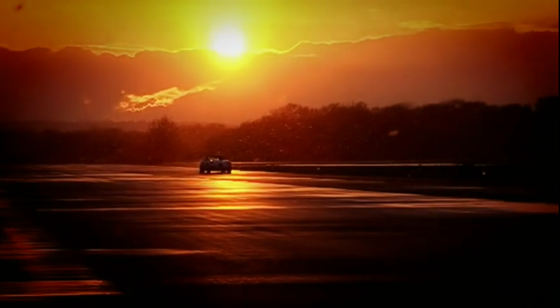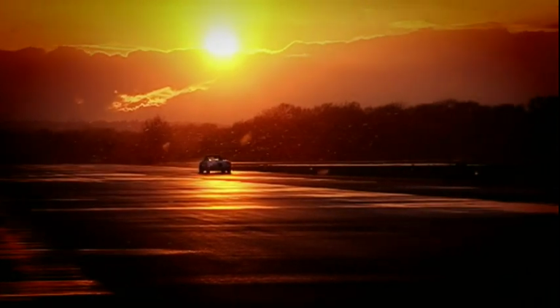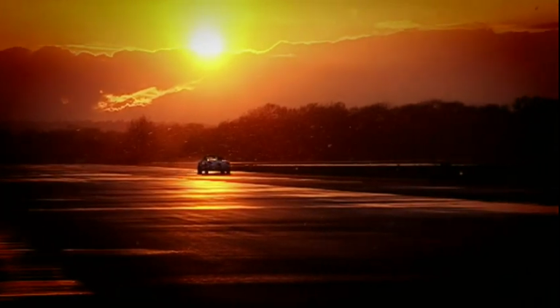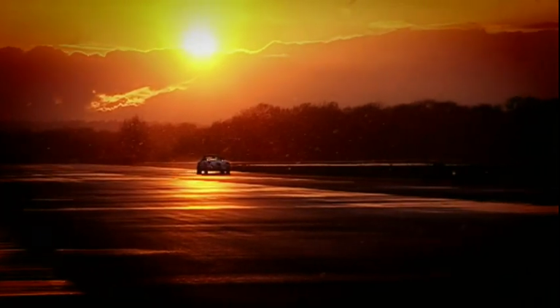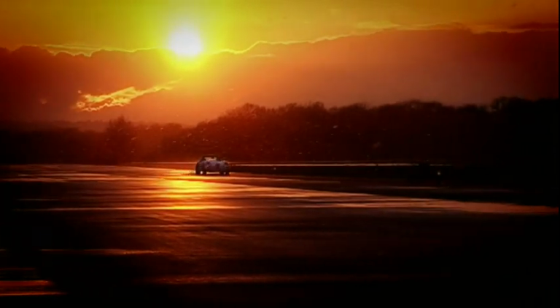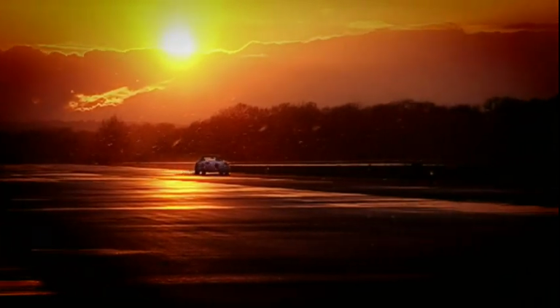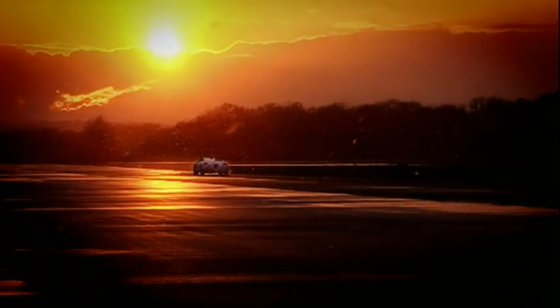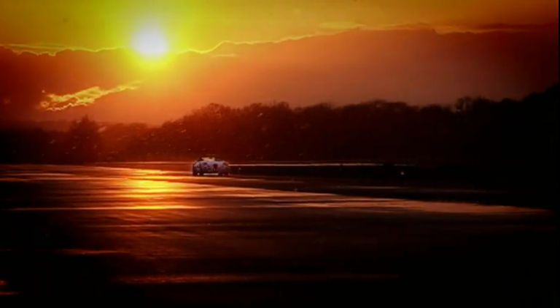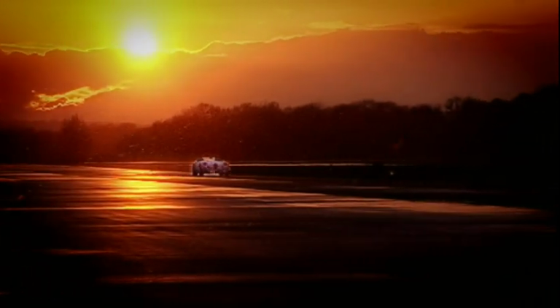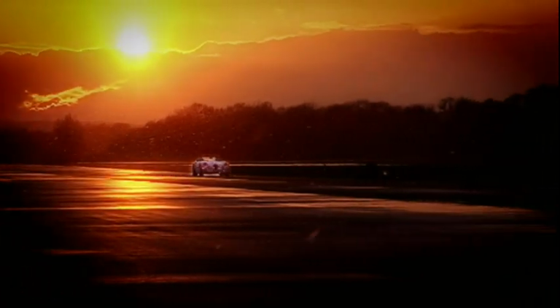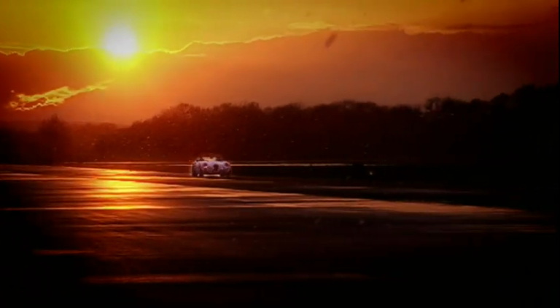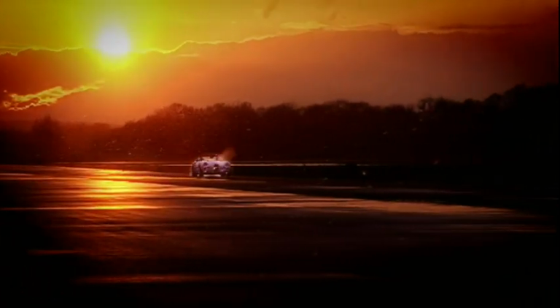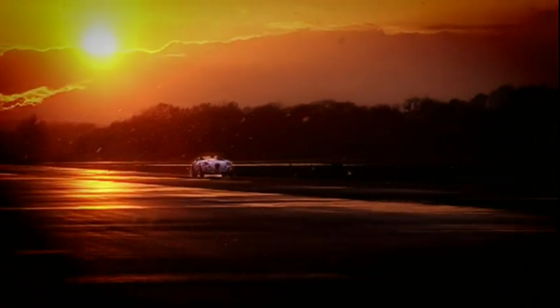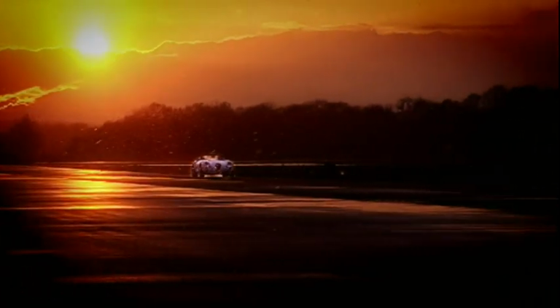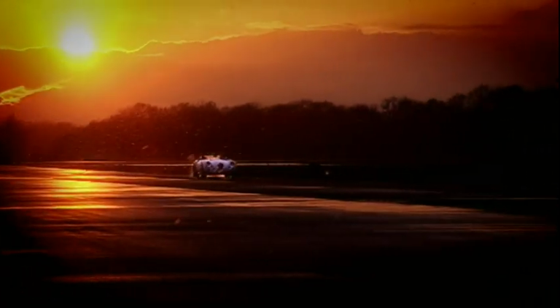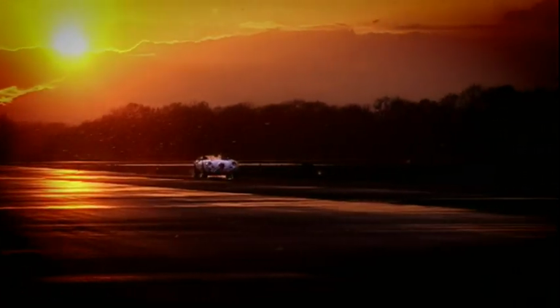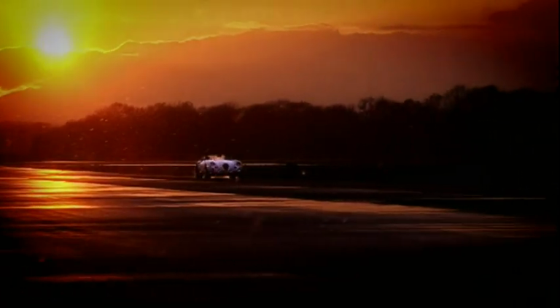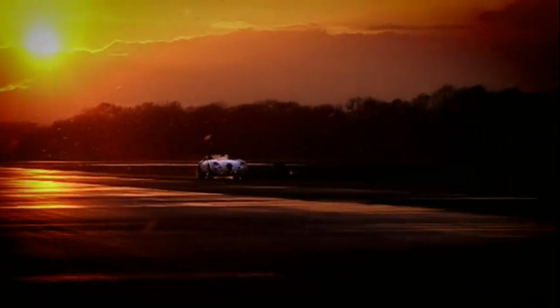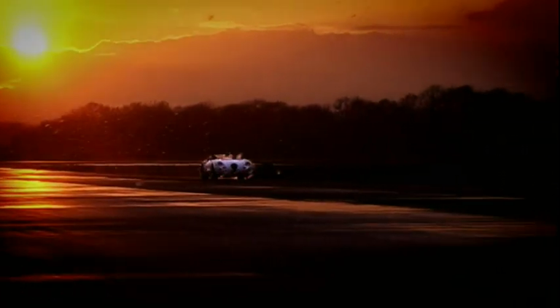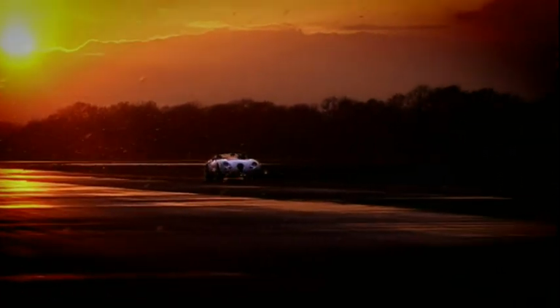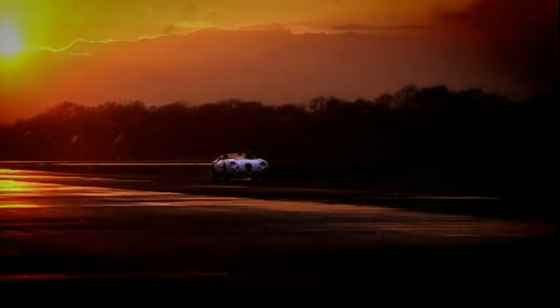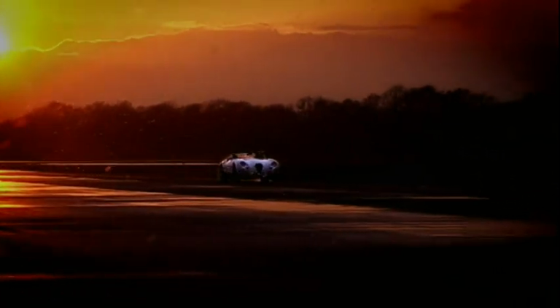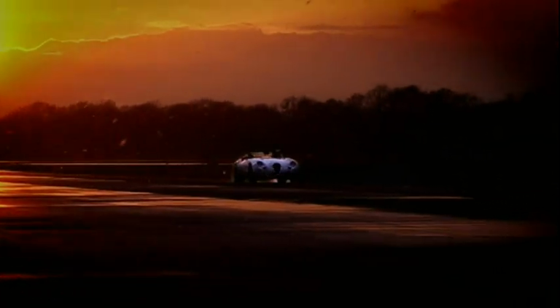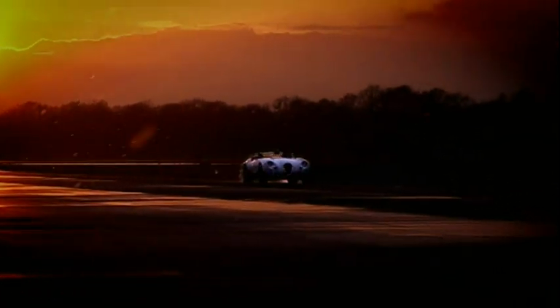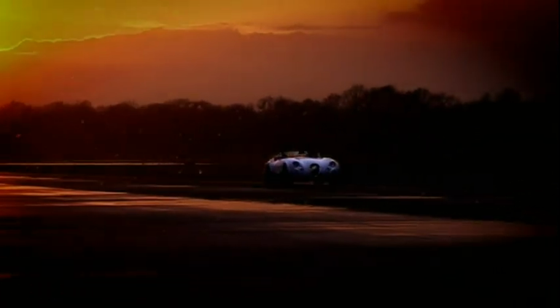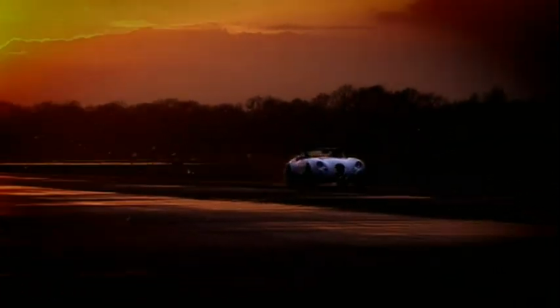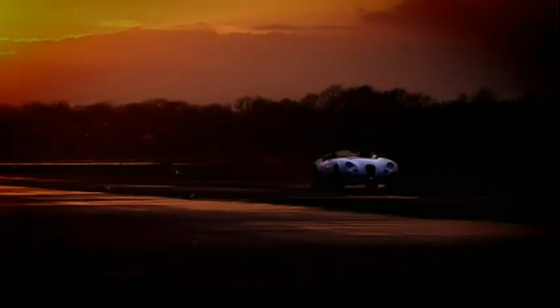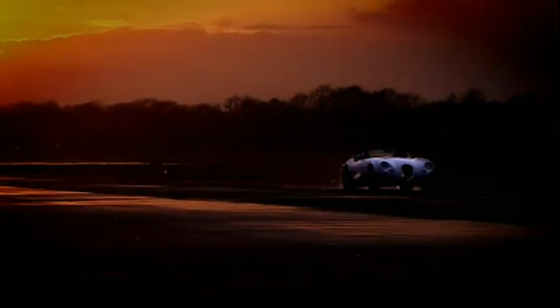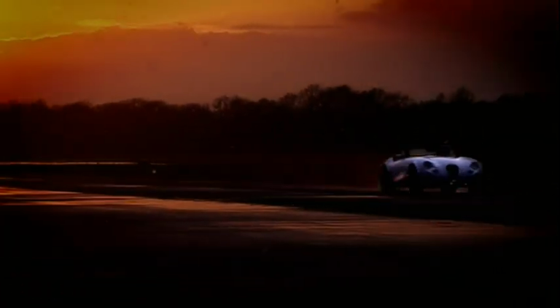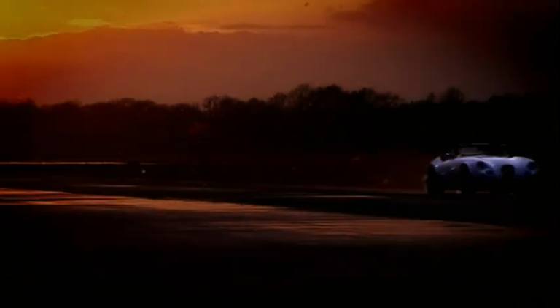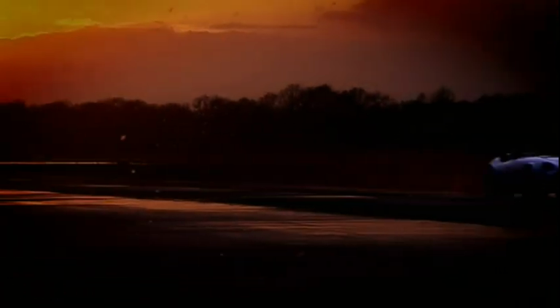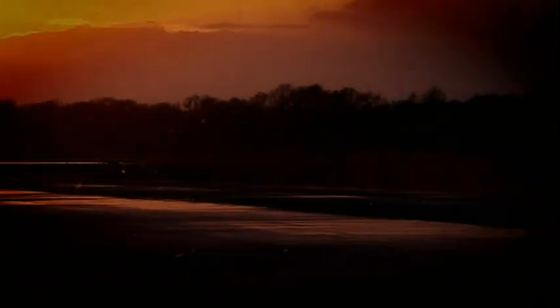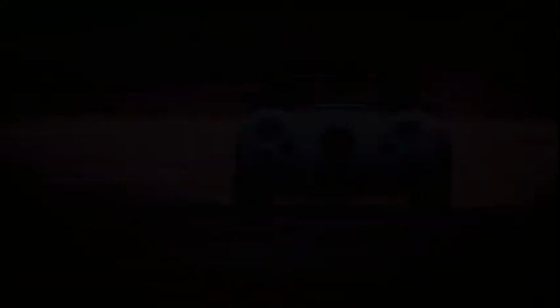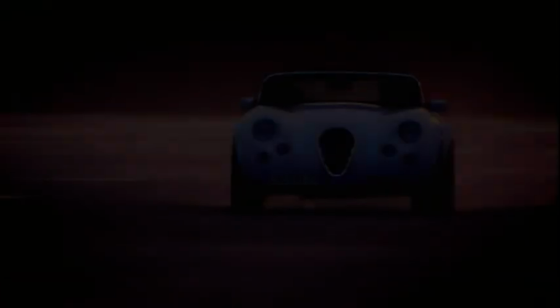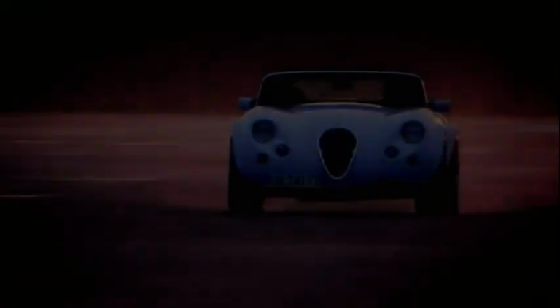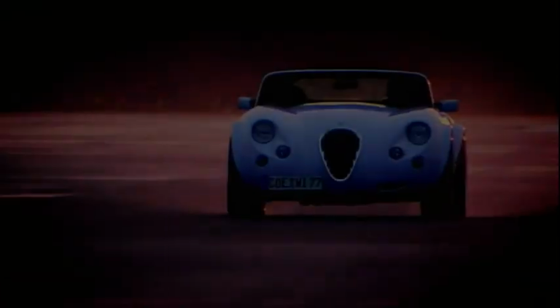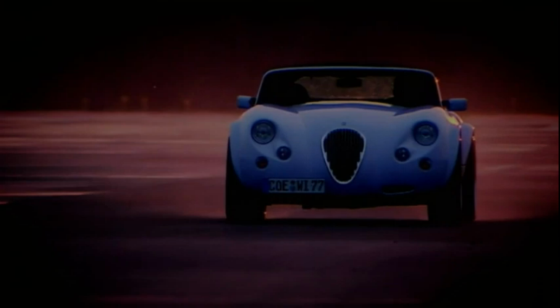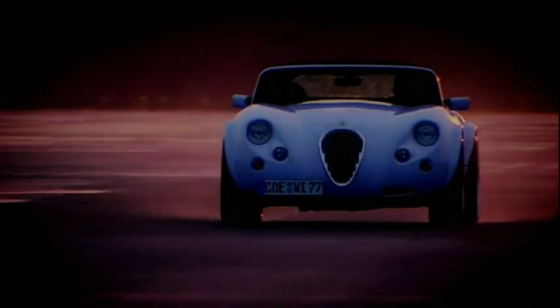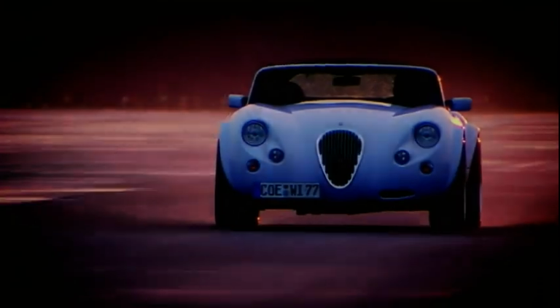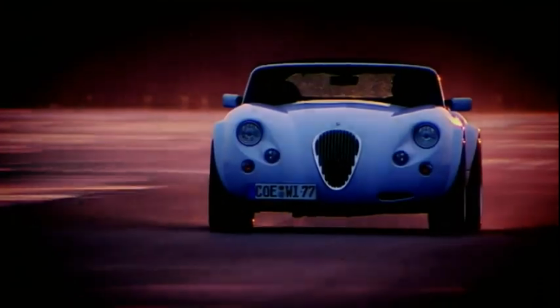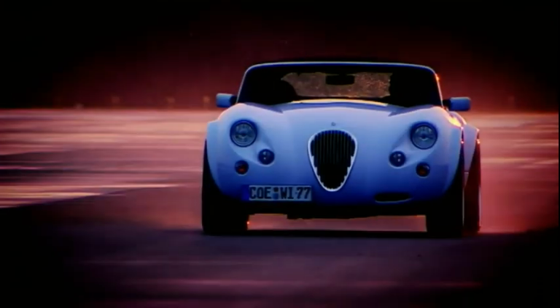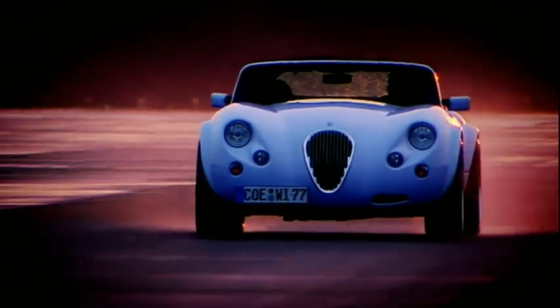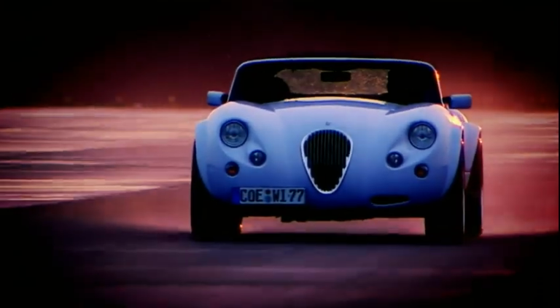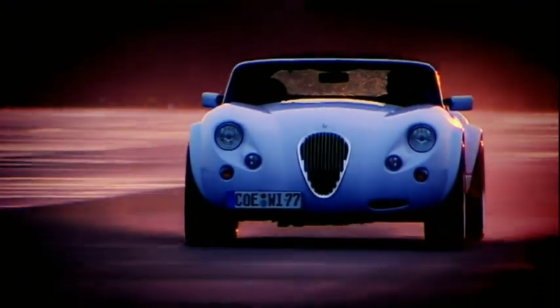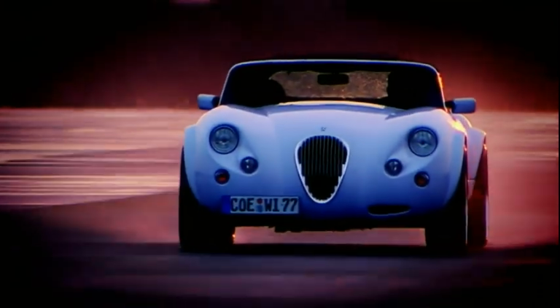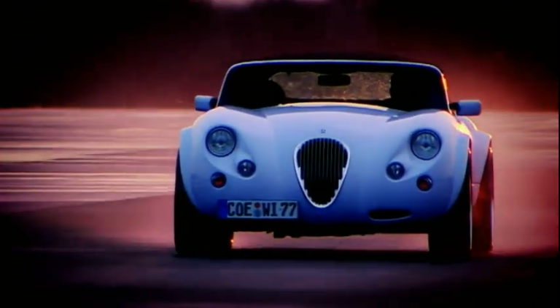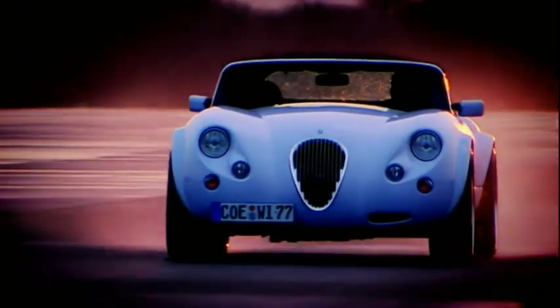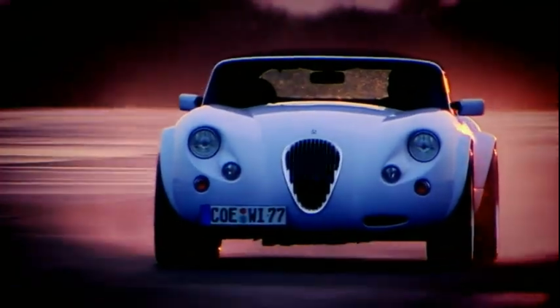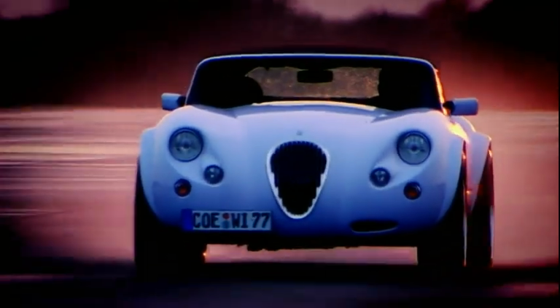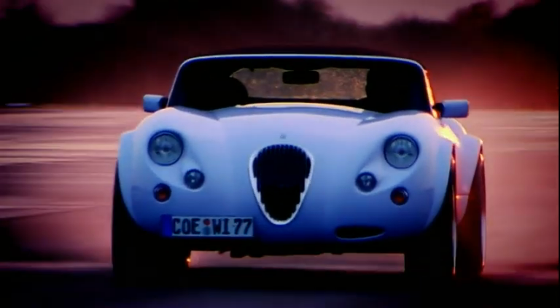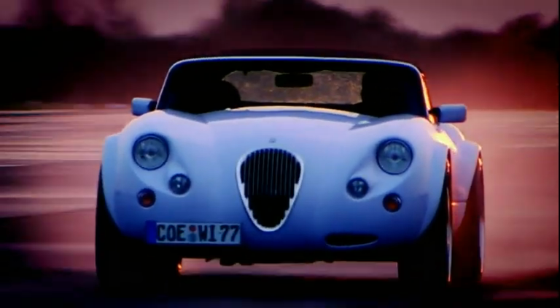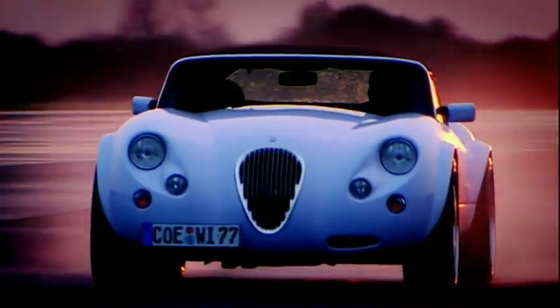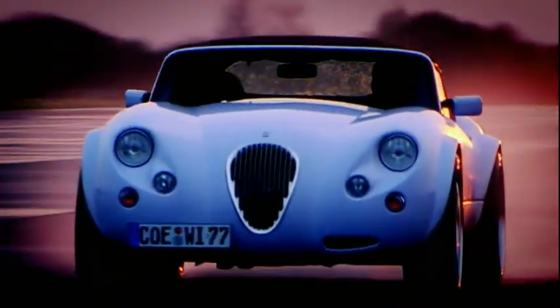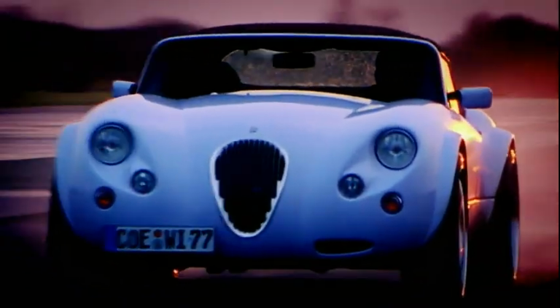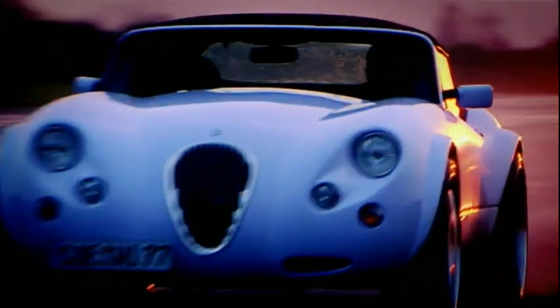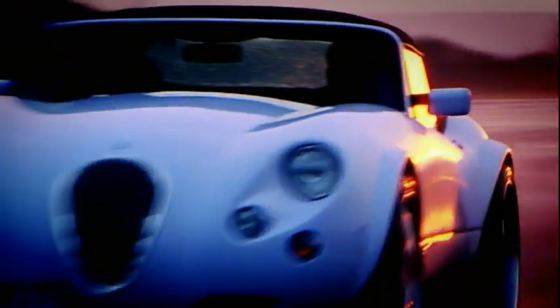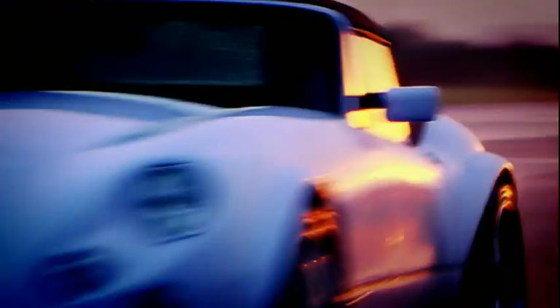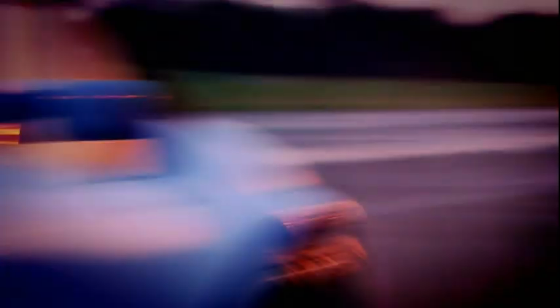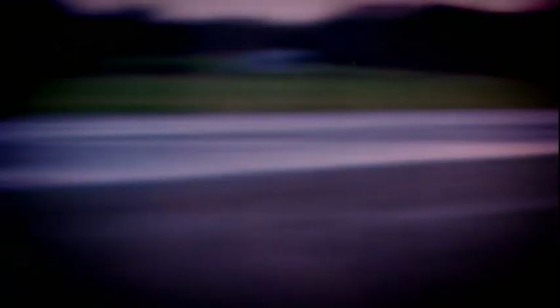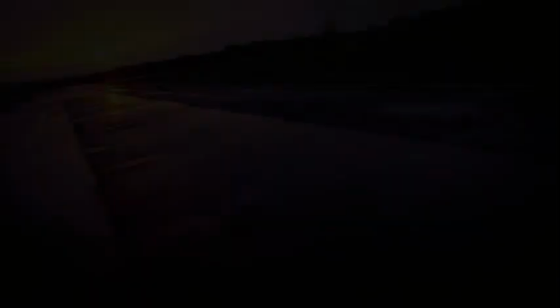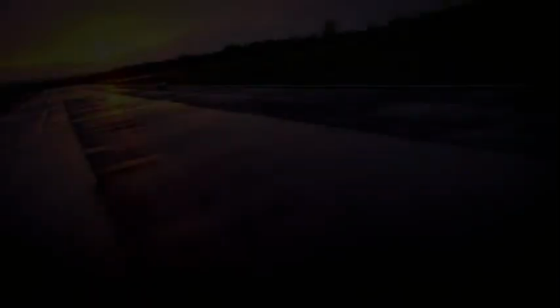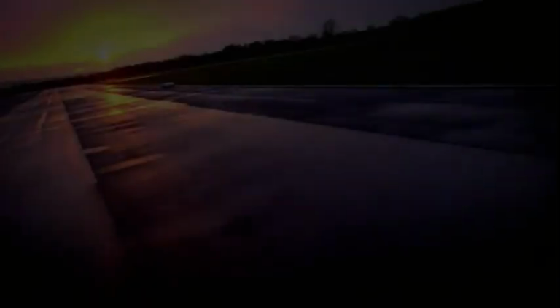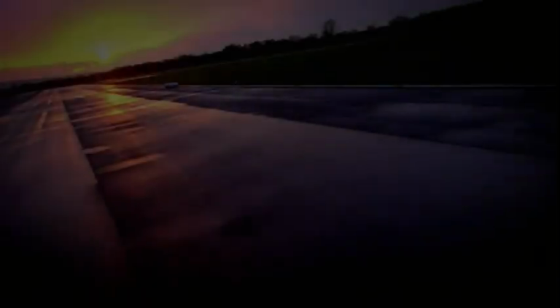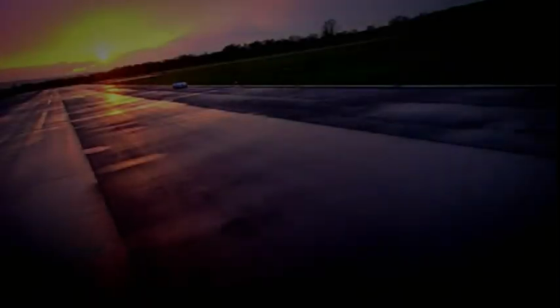Looks the part, goes like stink, and it's beautifully made. It's a 60s throwback with none of the 60s drawbacks.